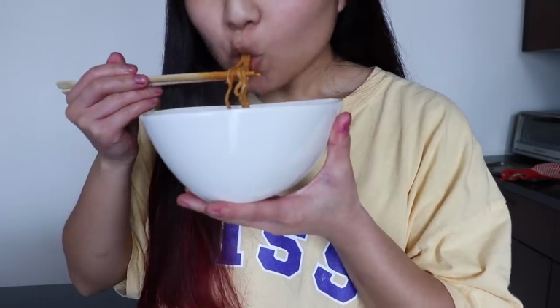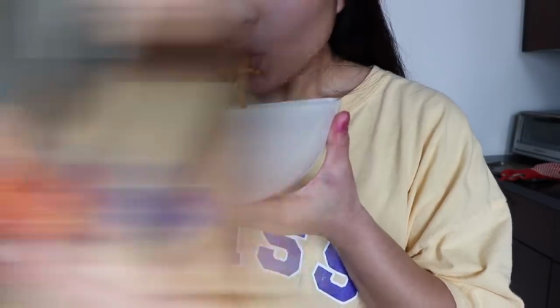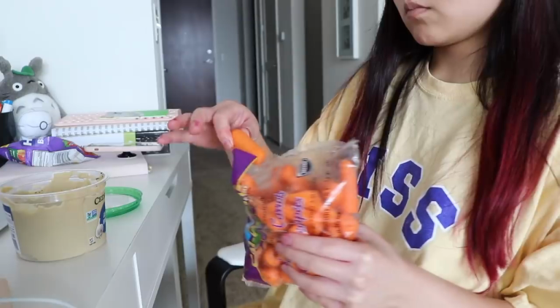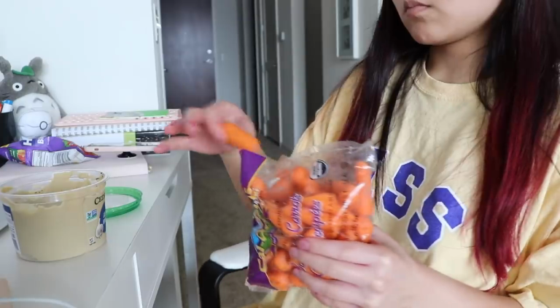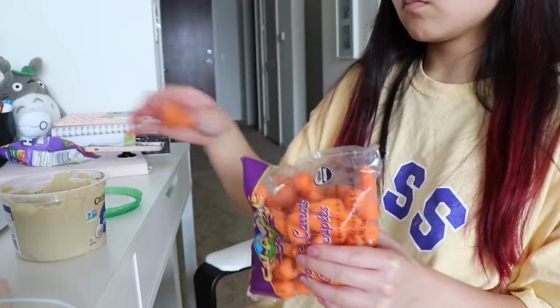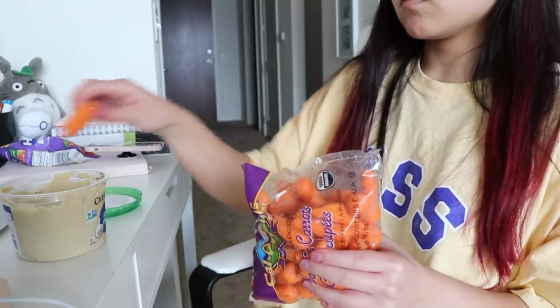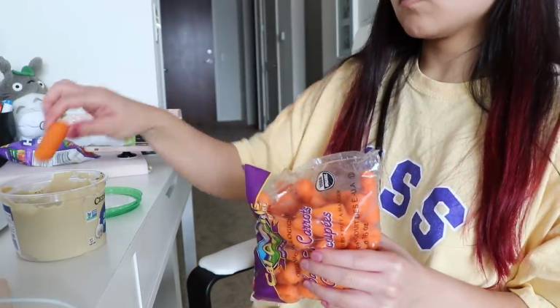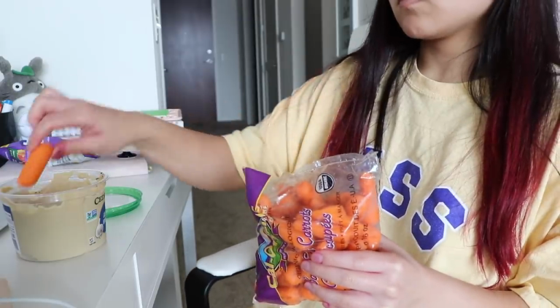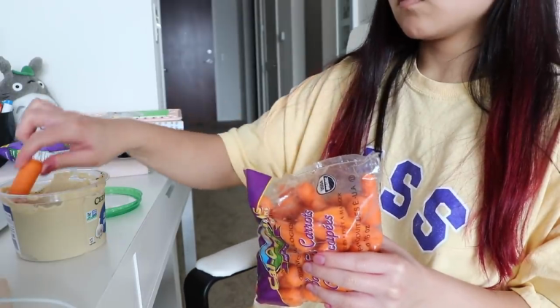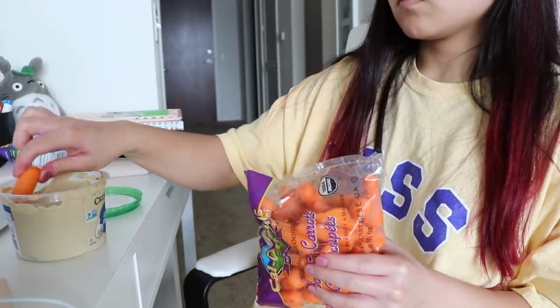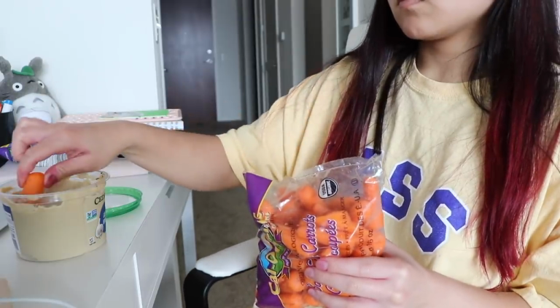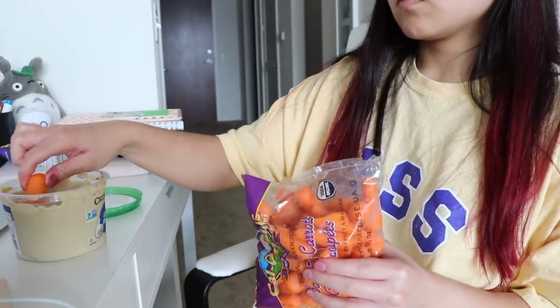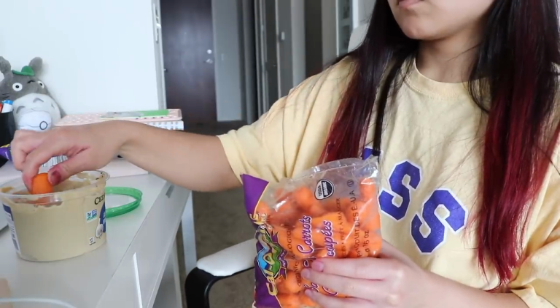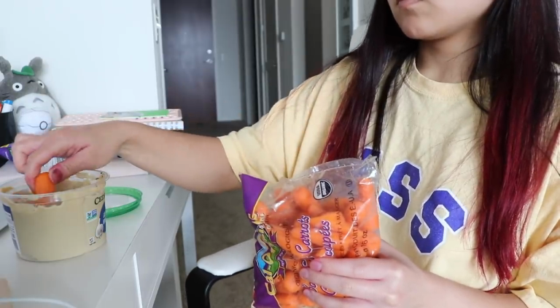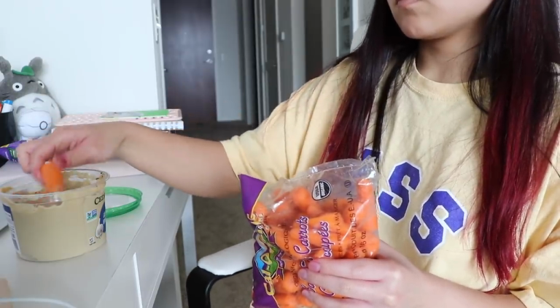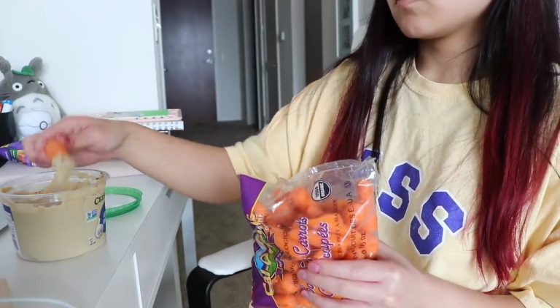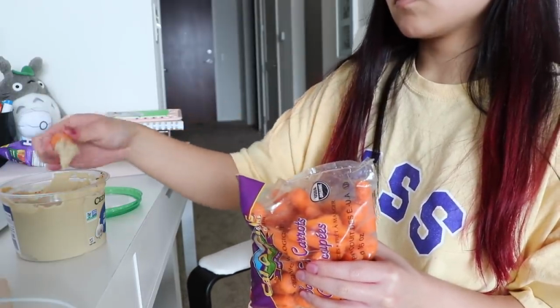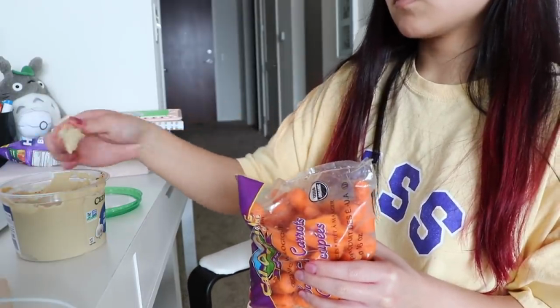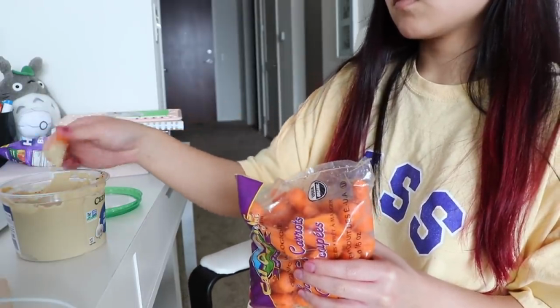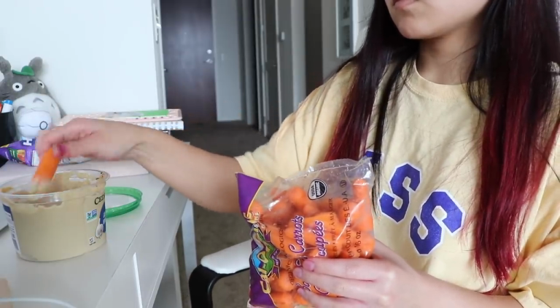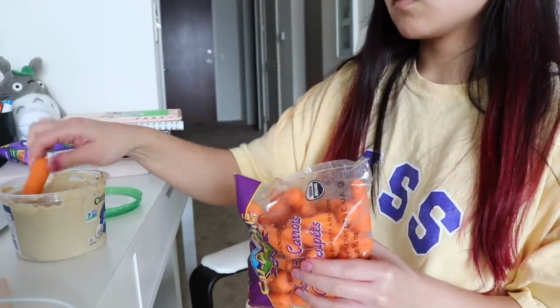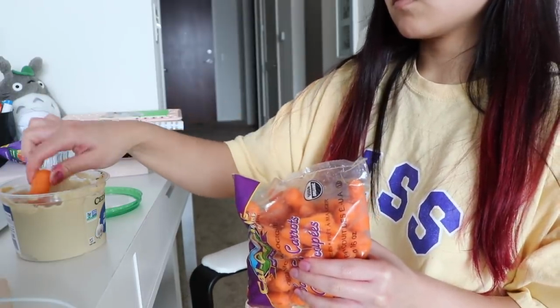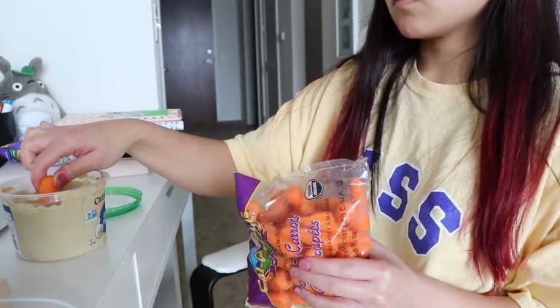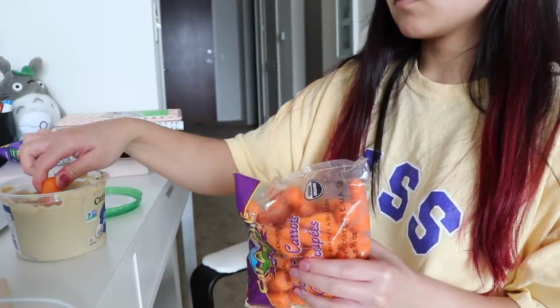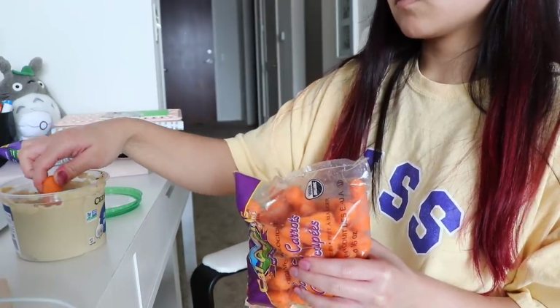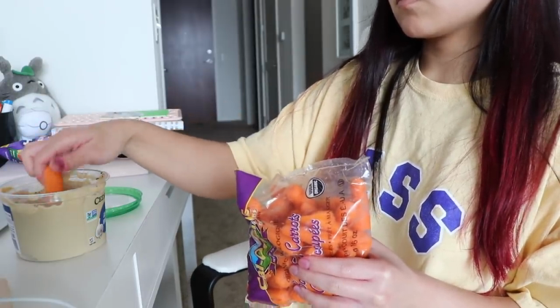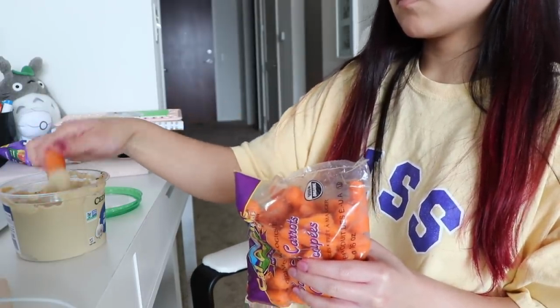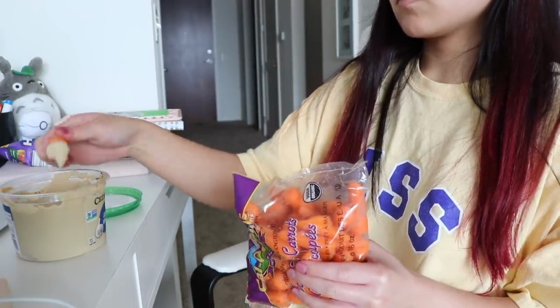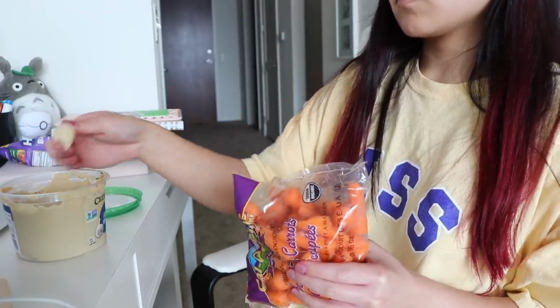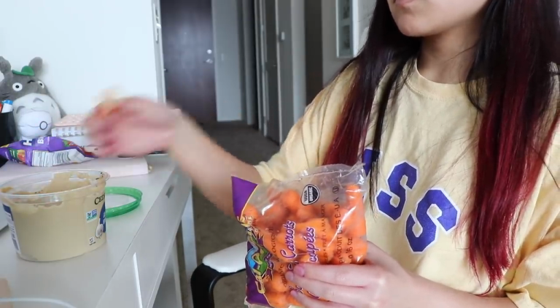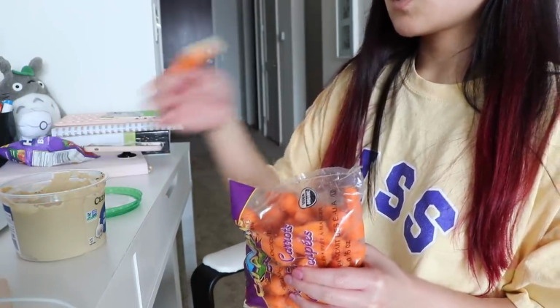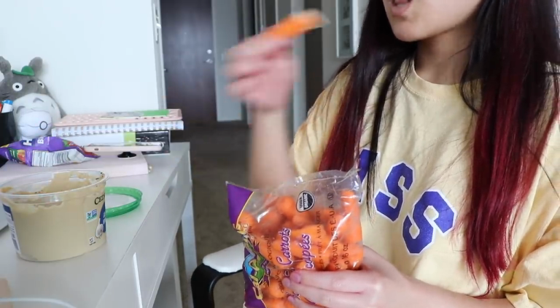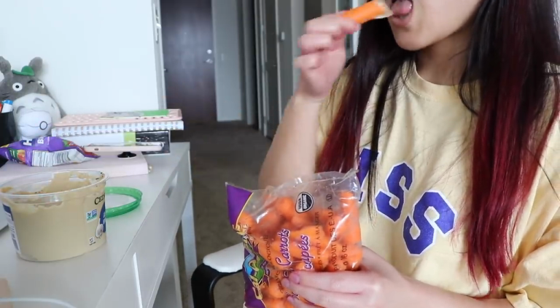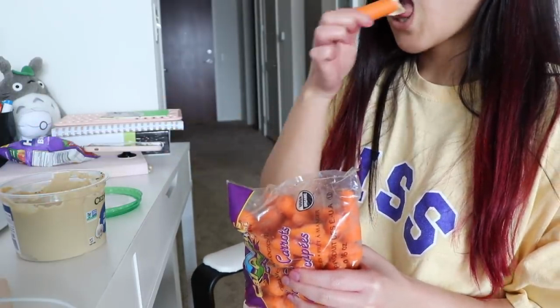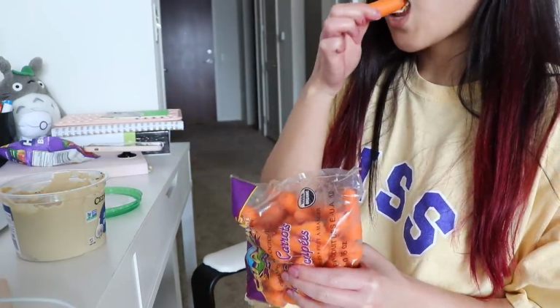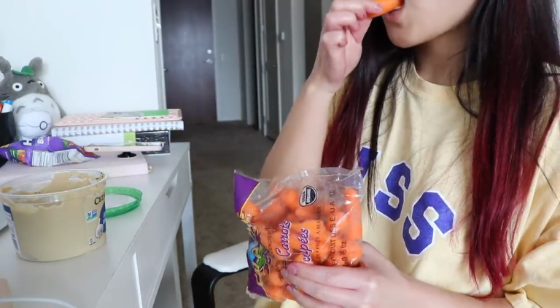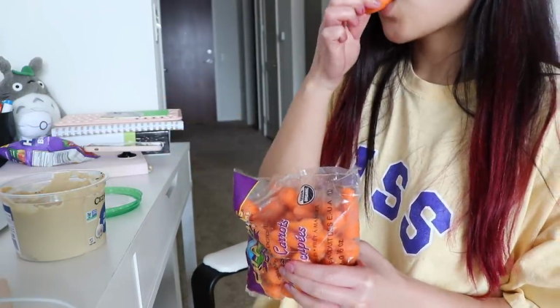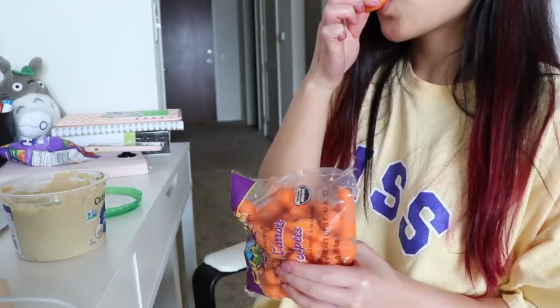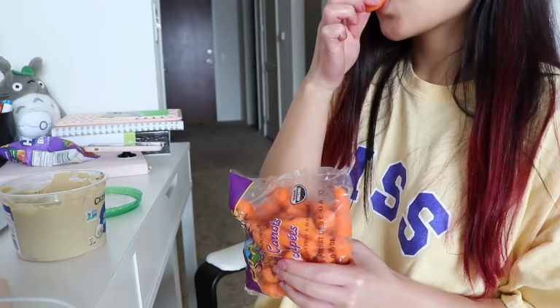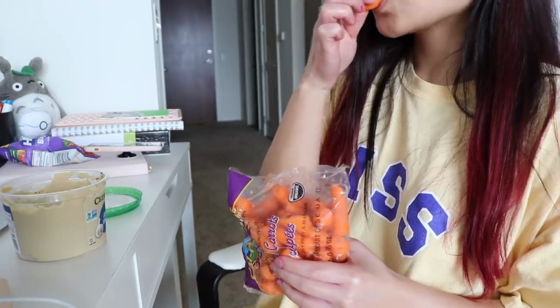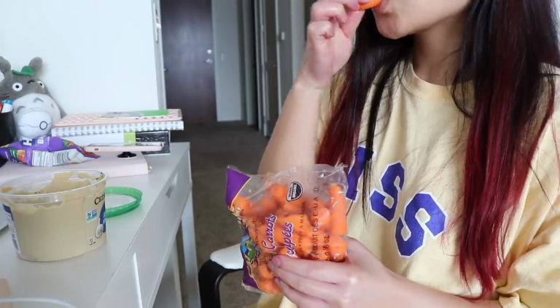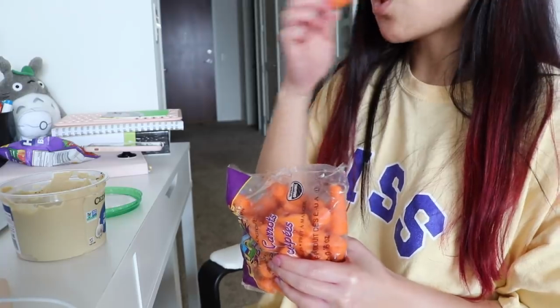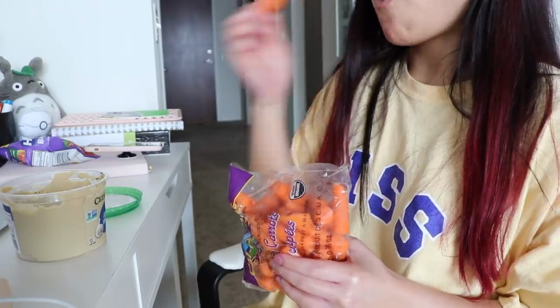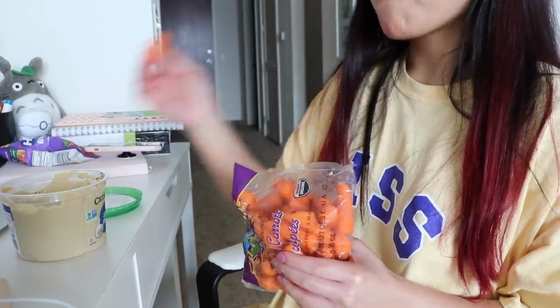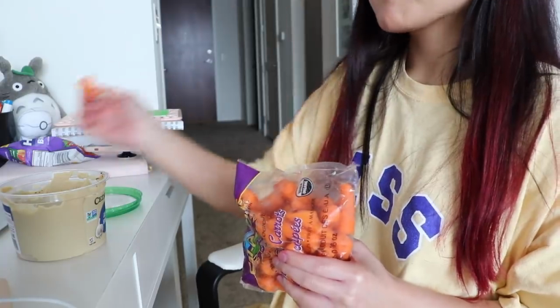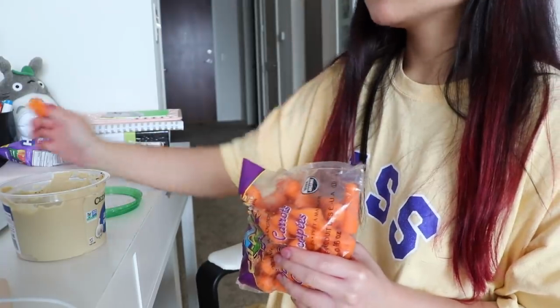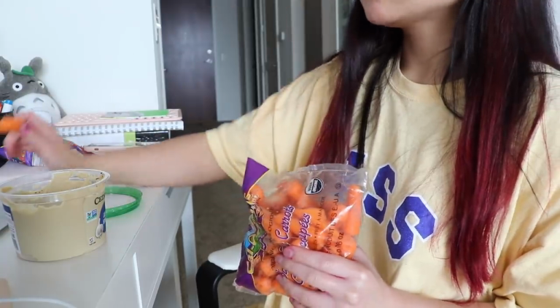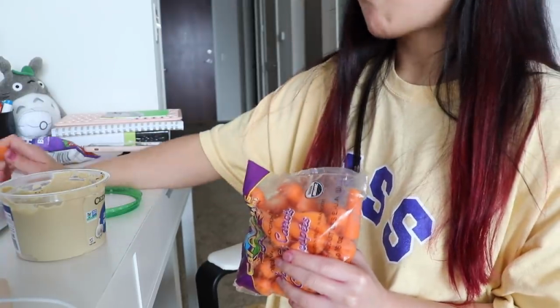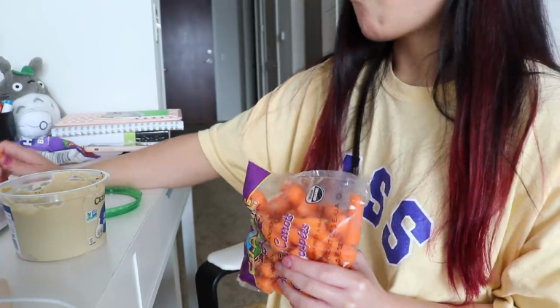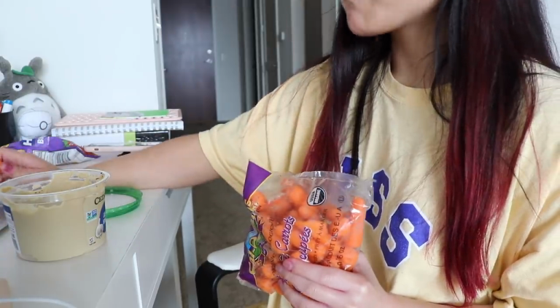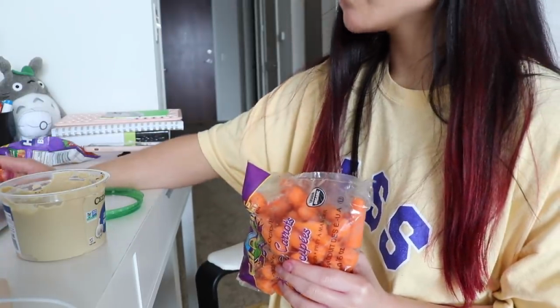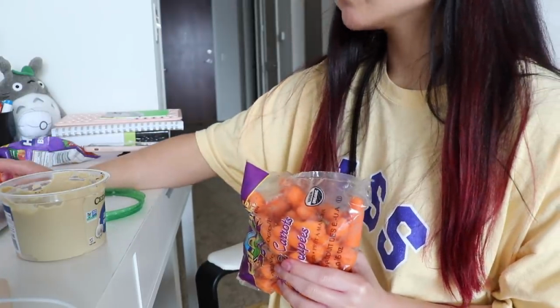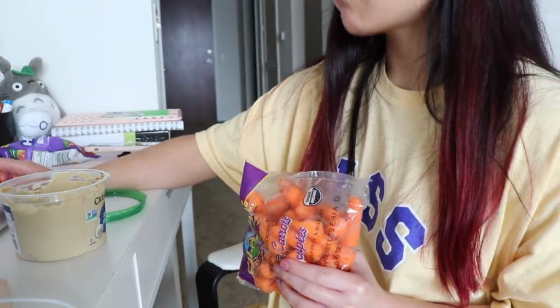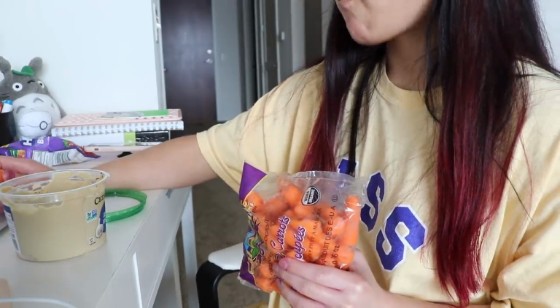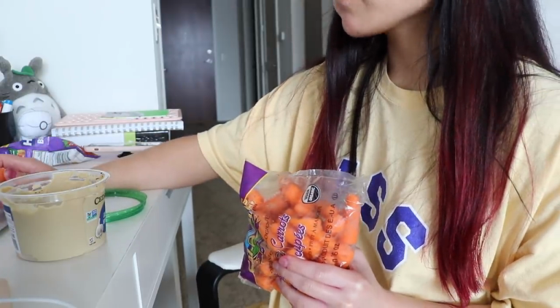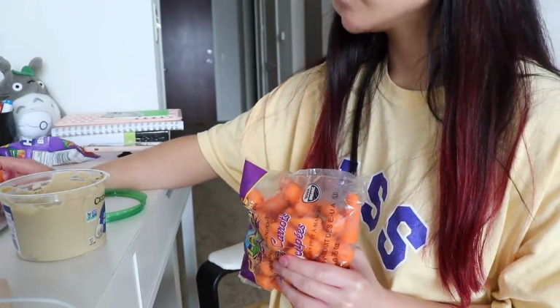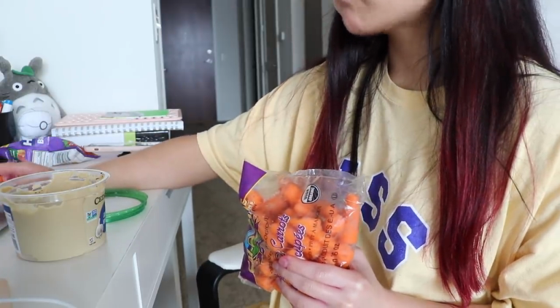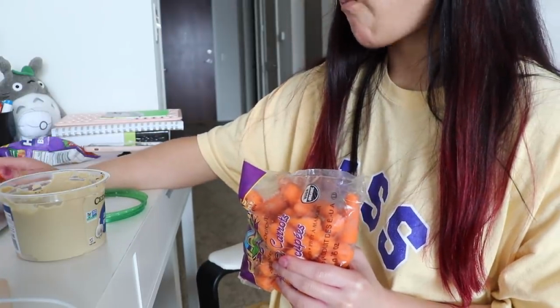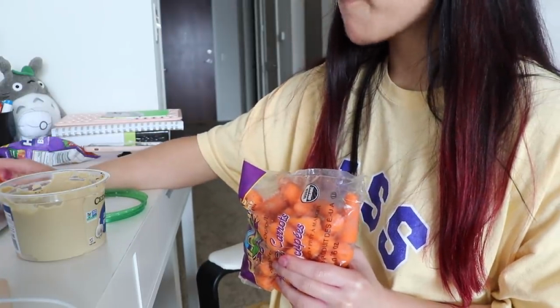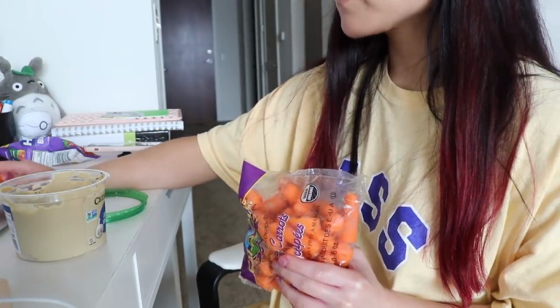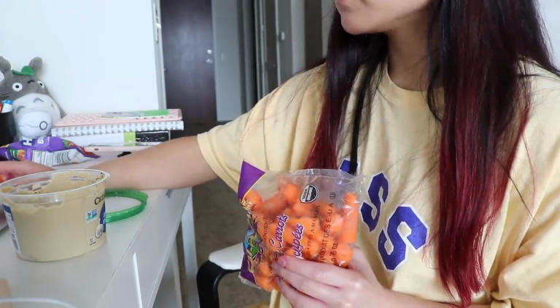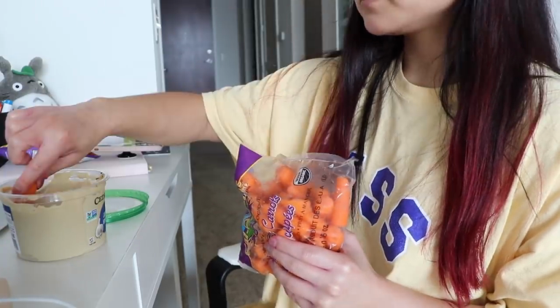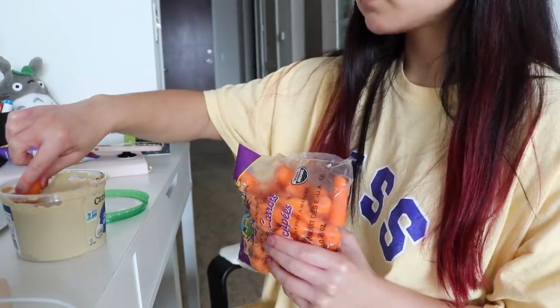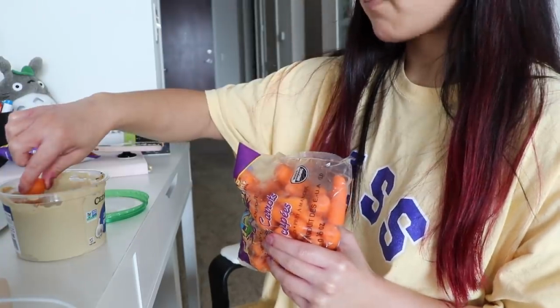For a snack, I had almost this entire bag of carrots with hummus while I edited this very video you're watching right now.